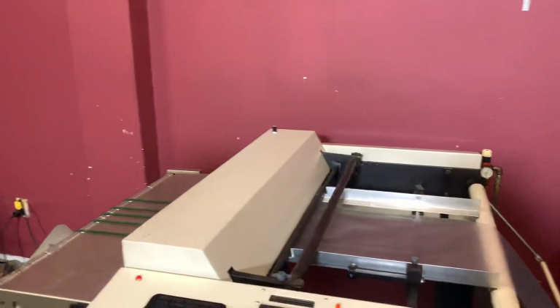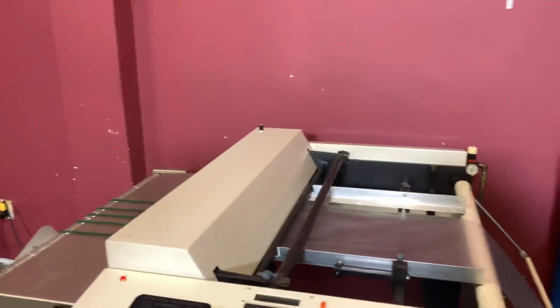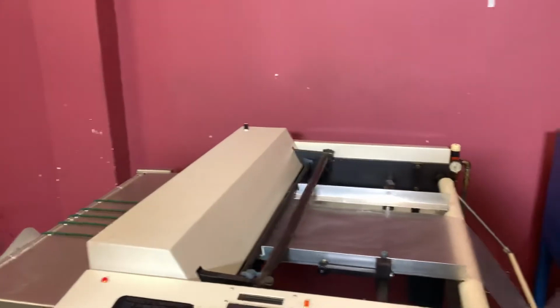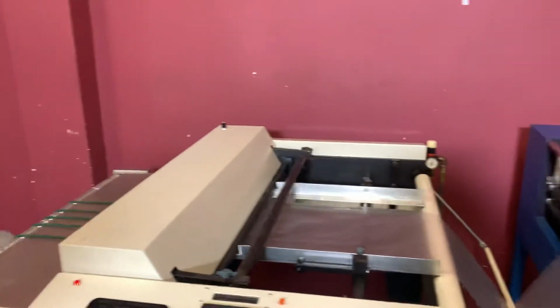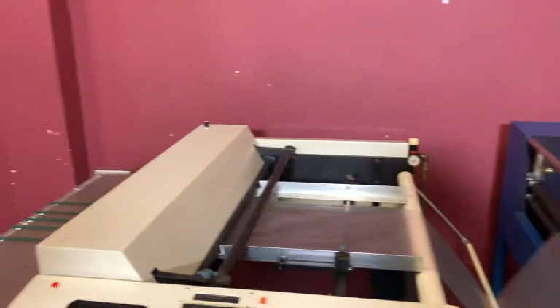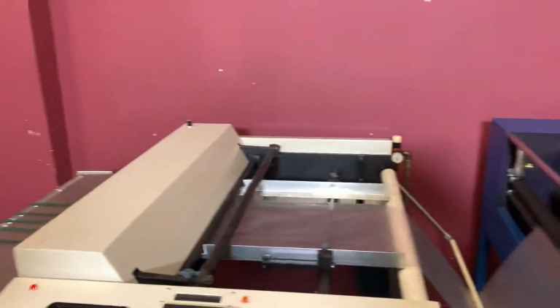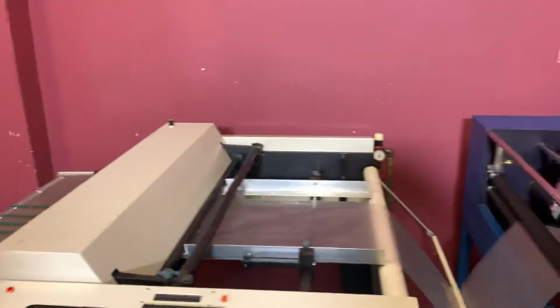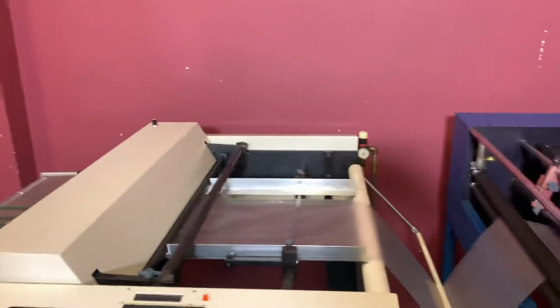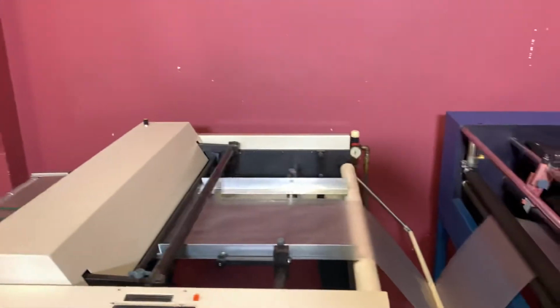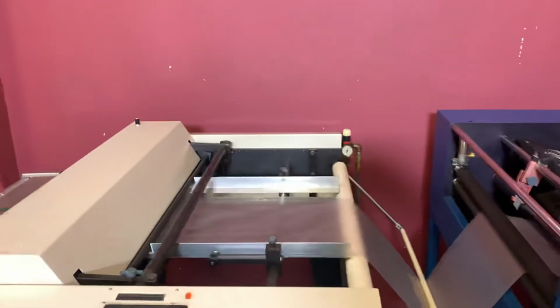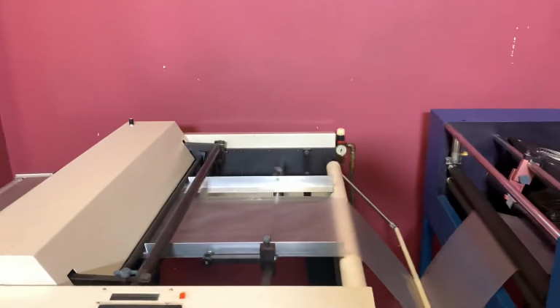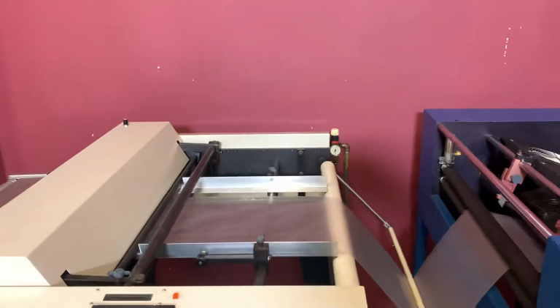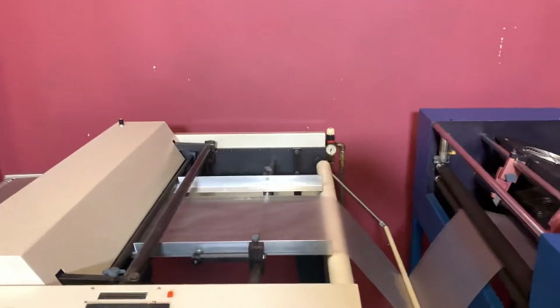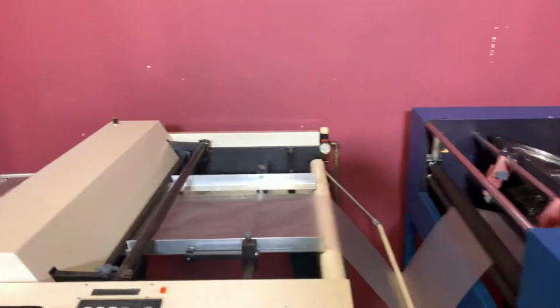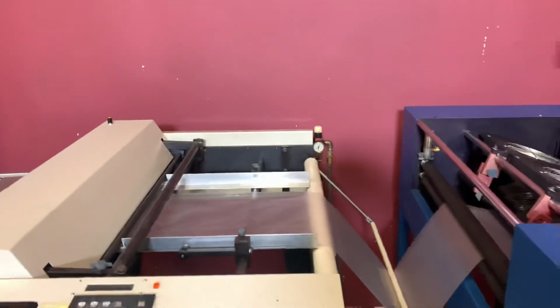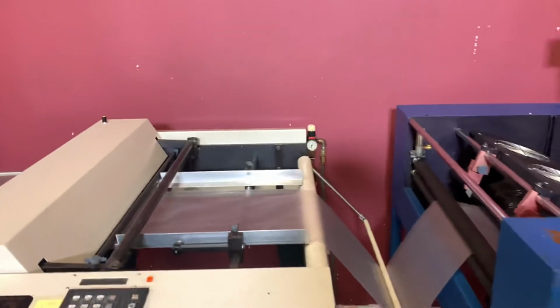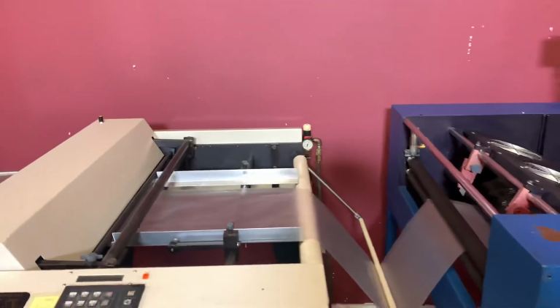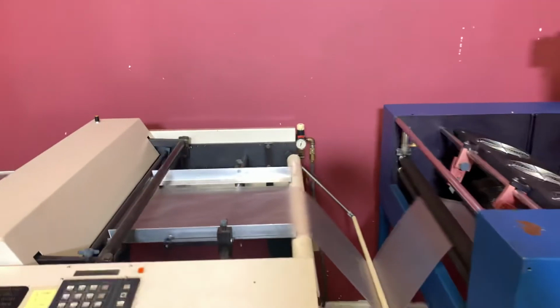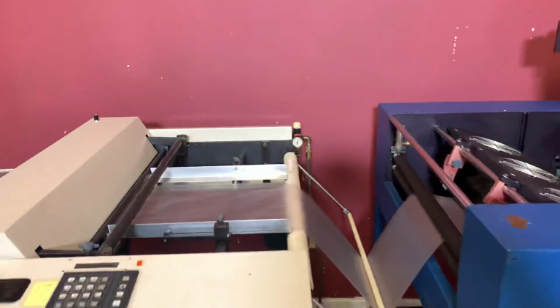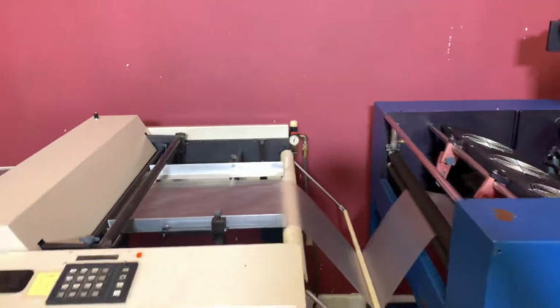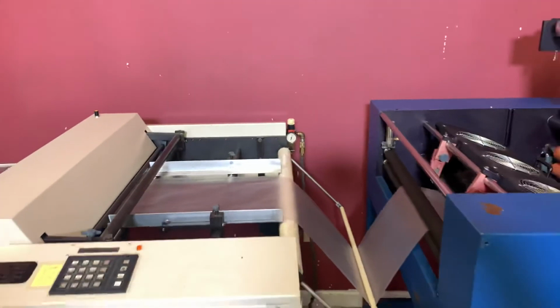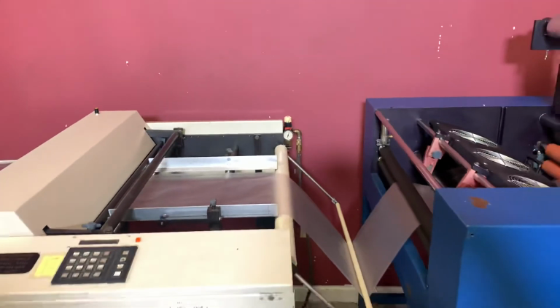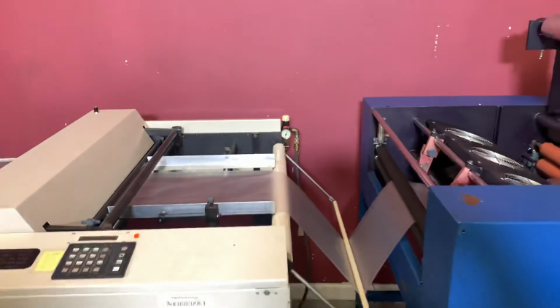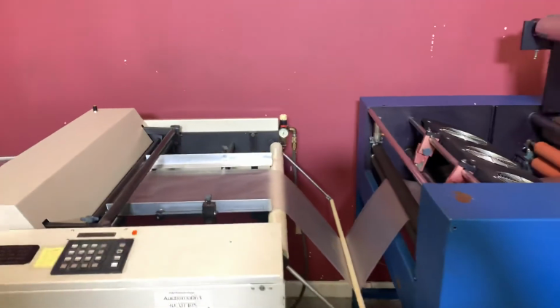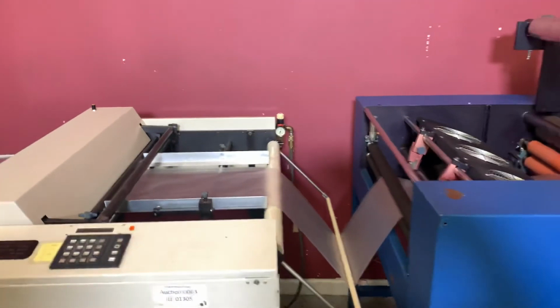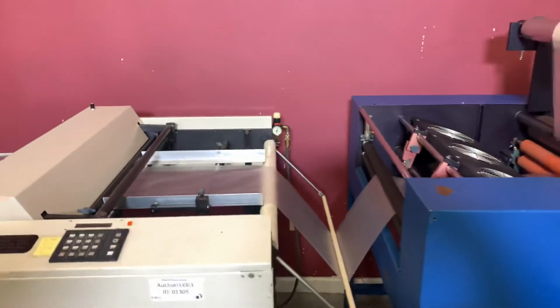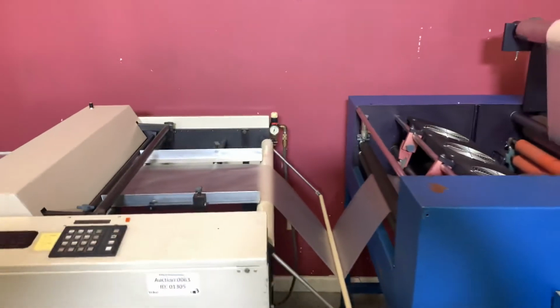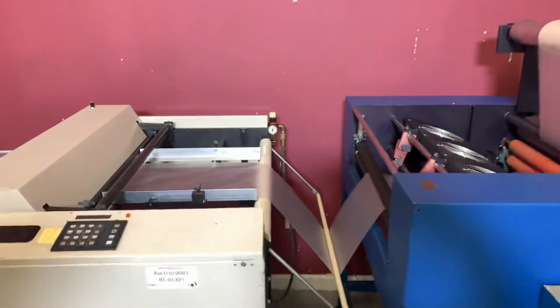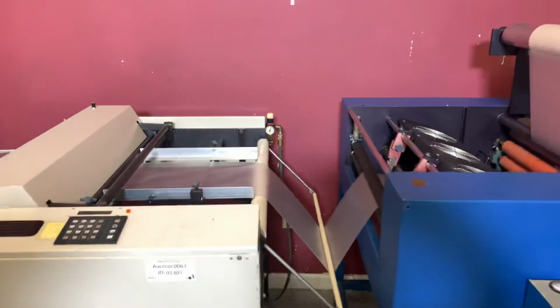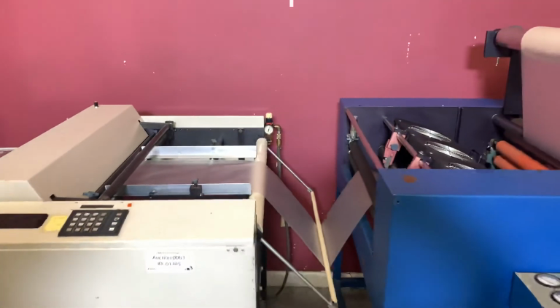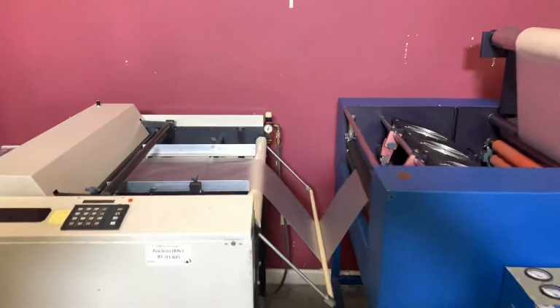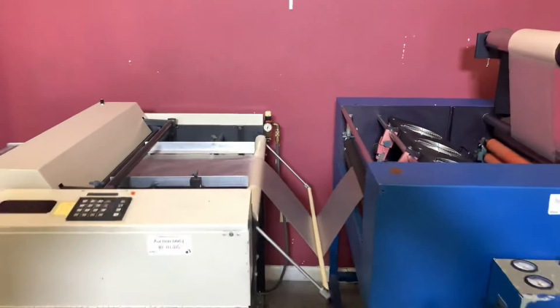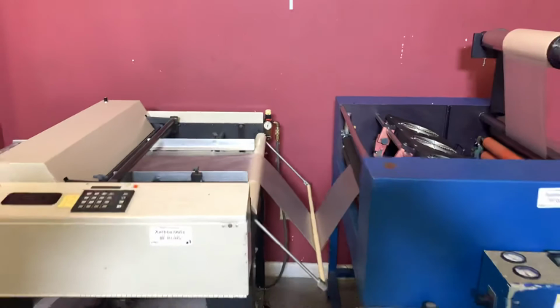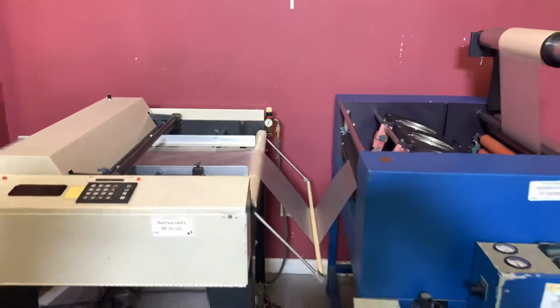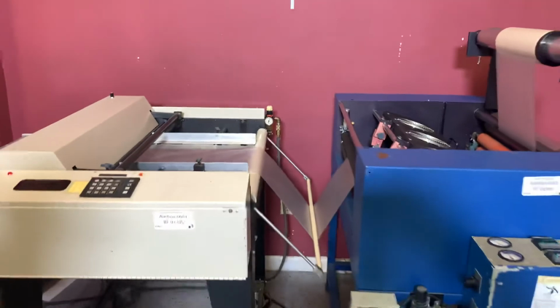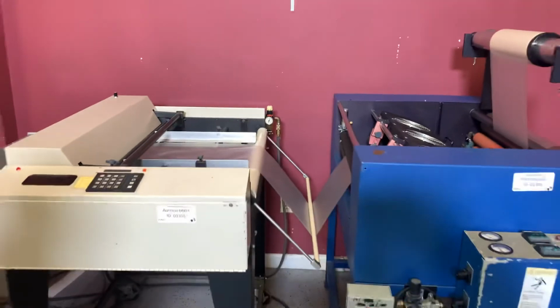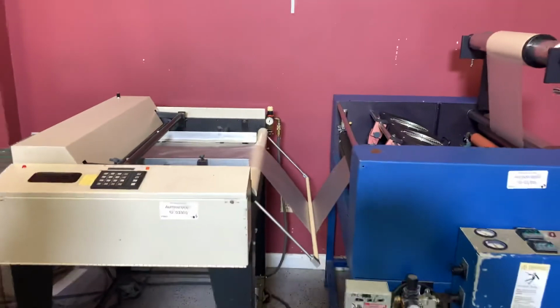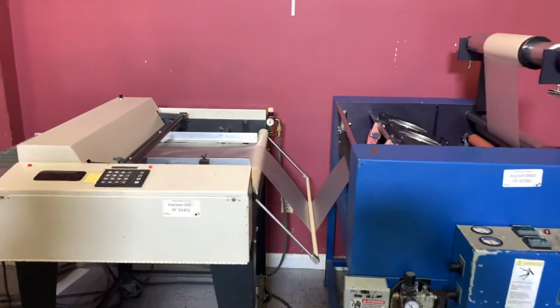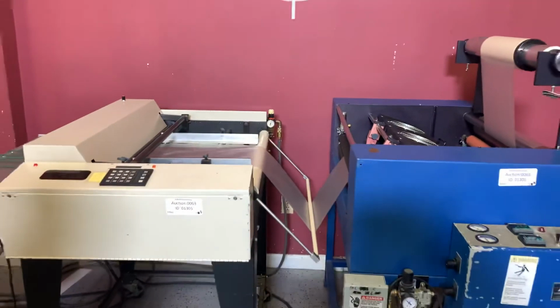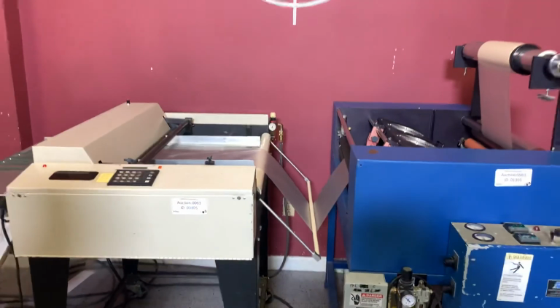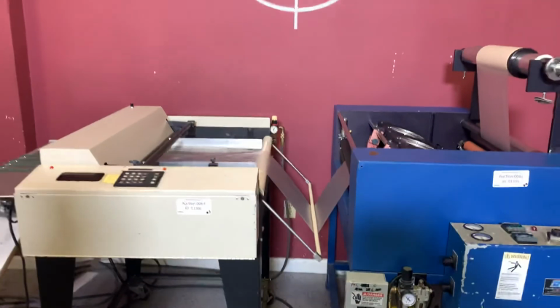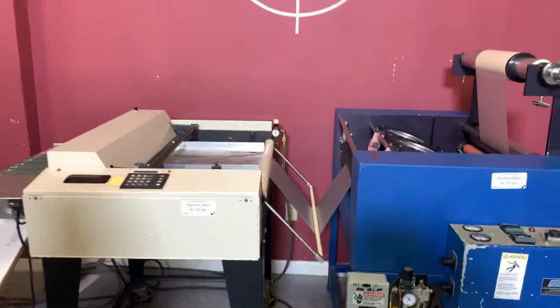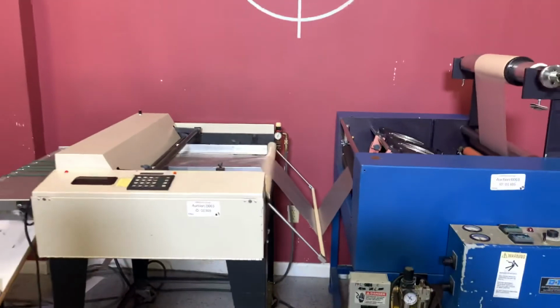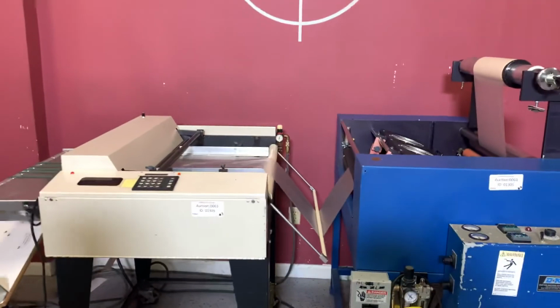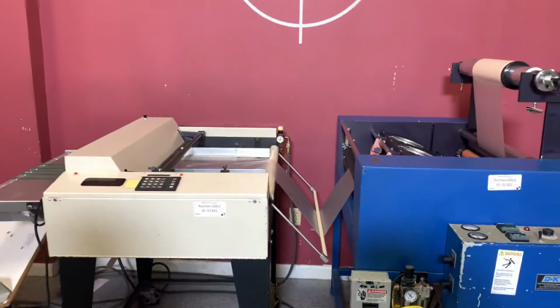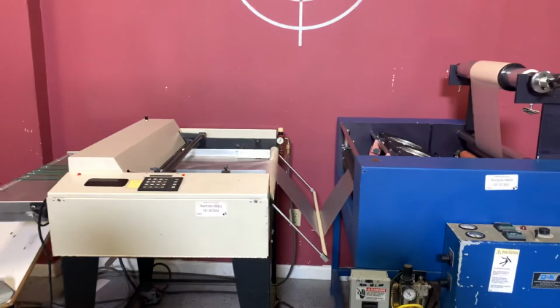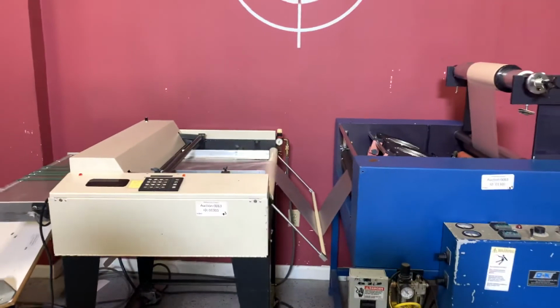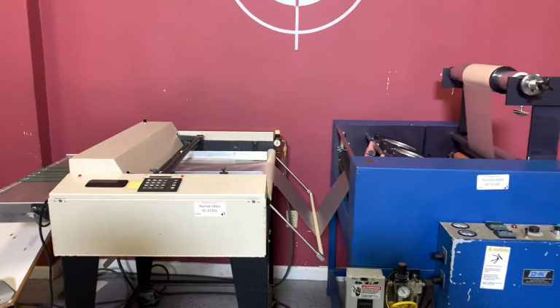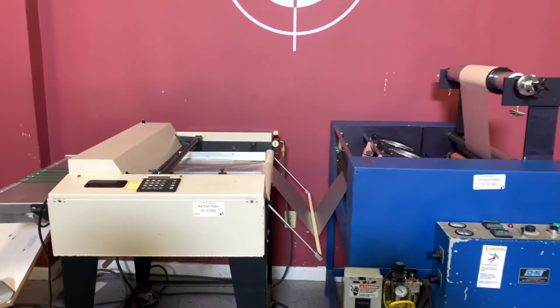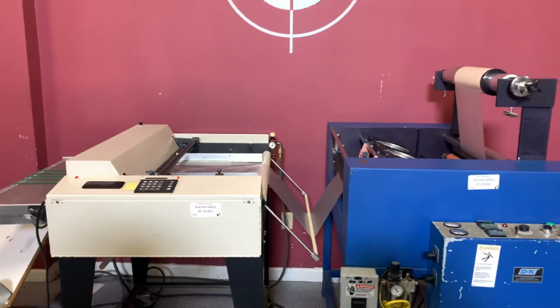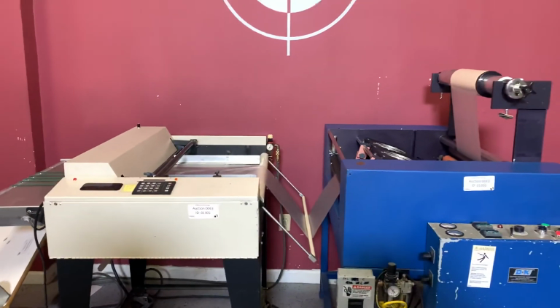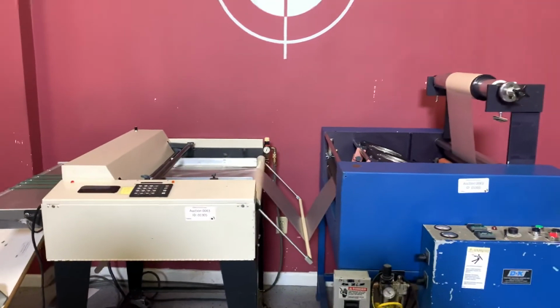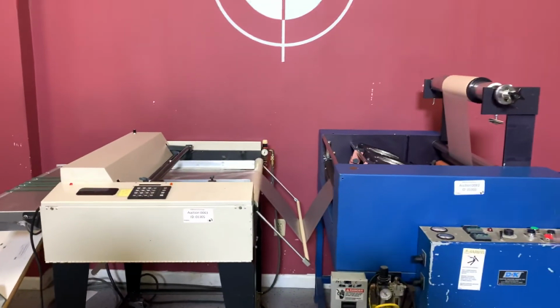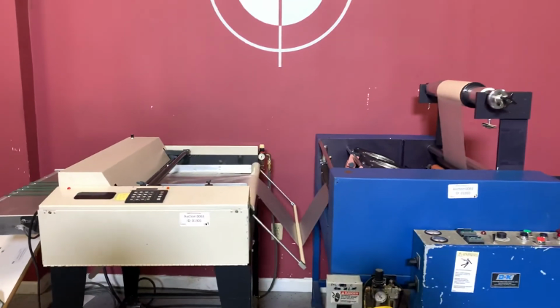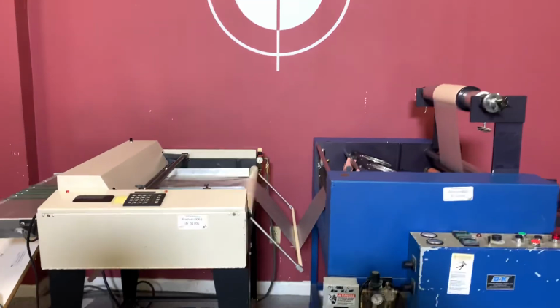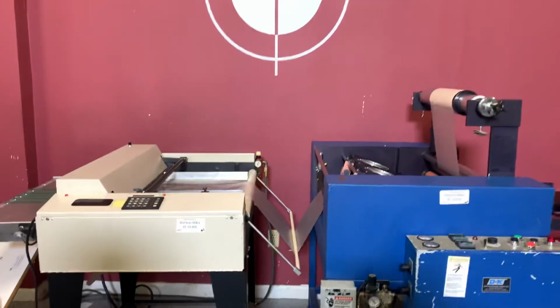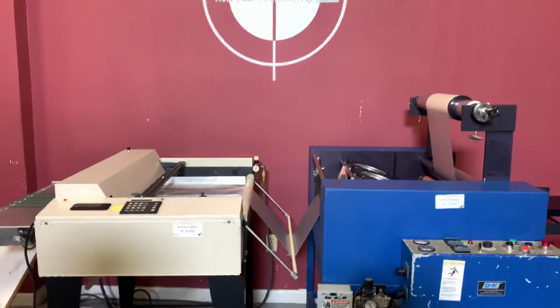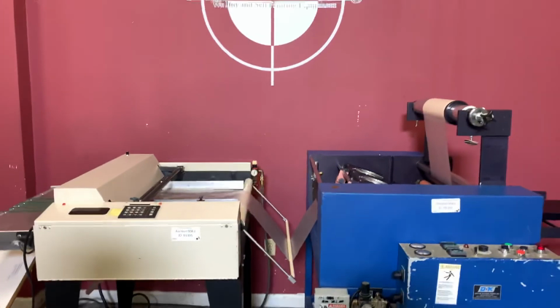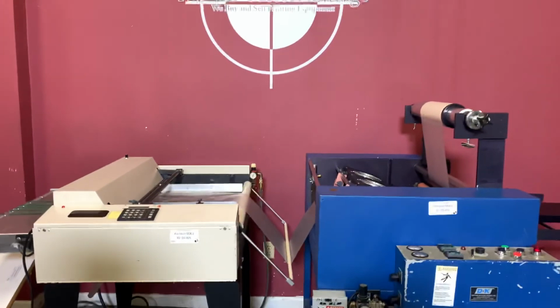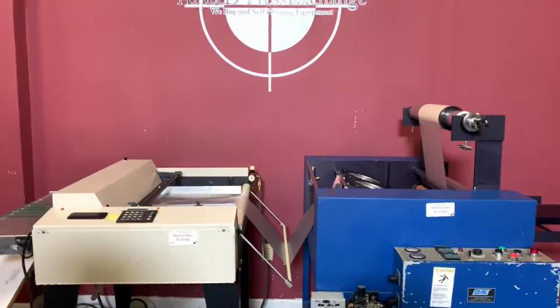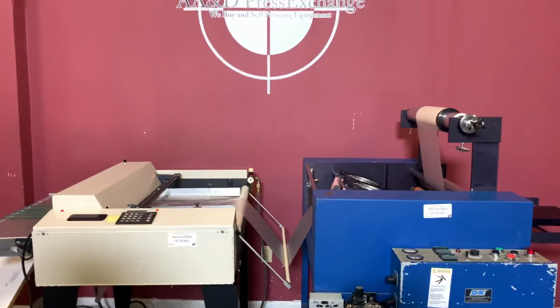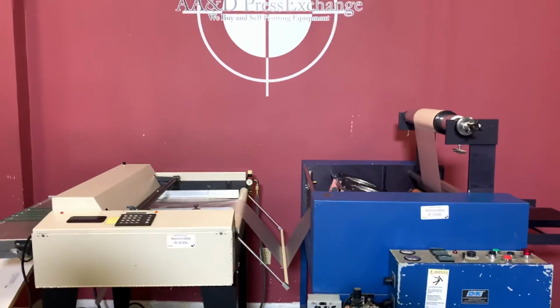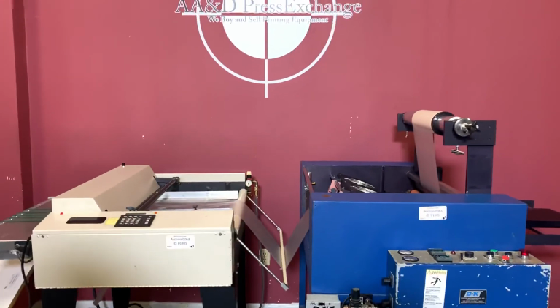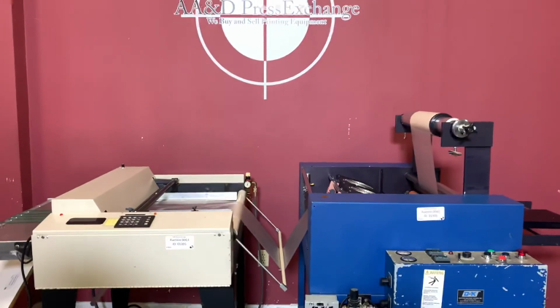So again, up for auction is a D&K laminator and automatic cutter. You can see that it did in fact laminate and cut your sheets.